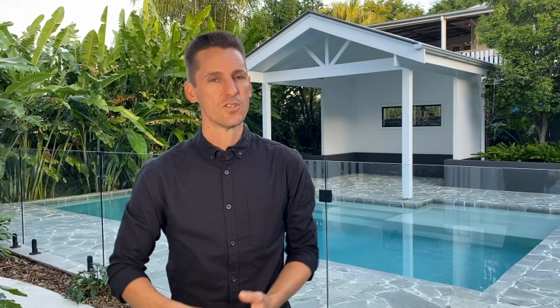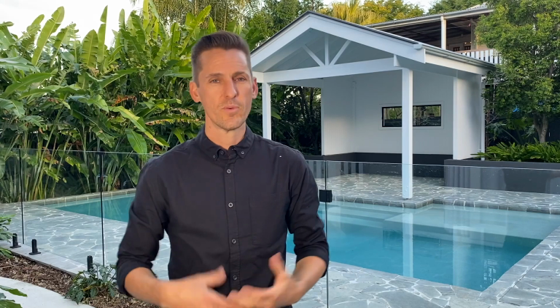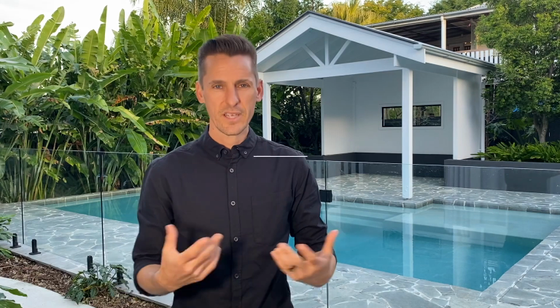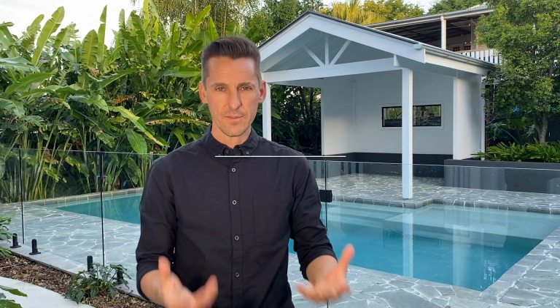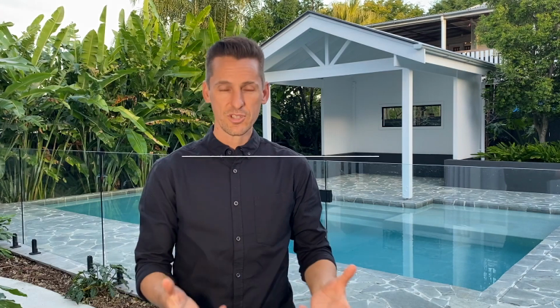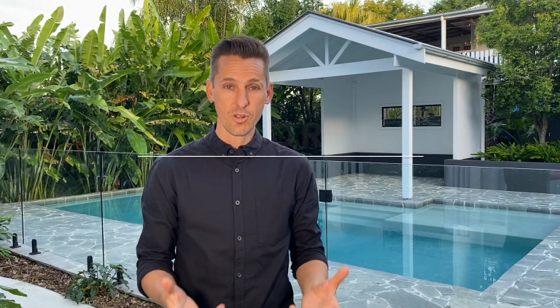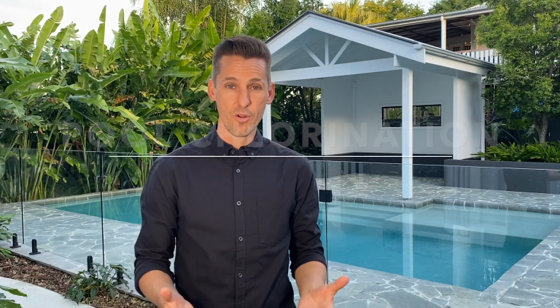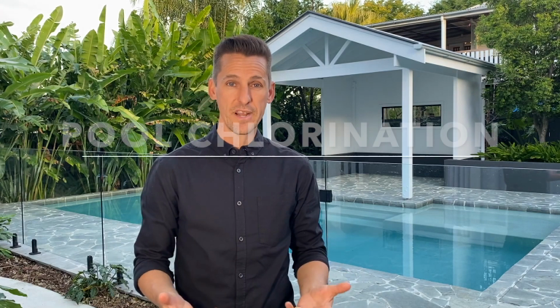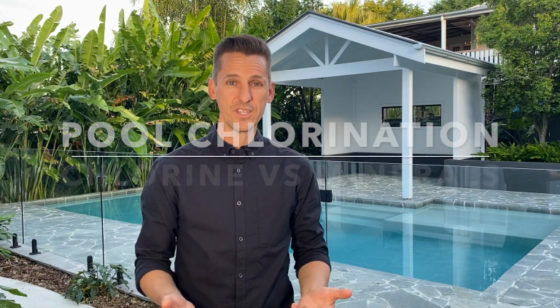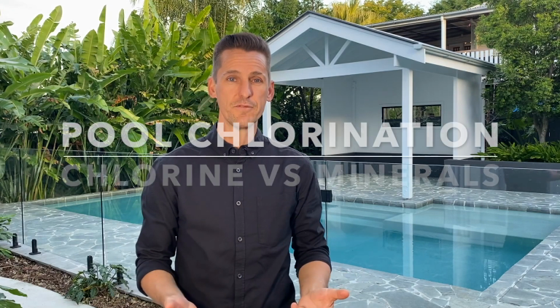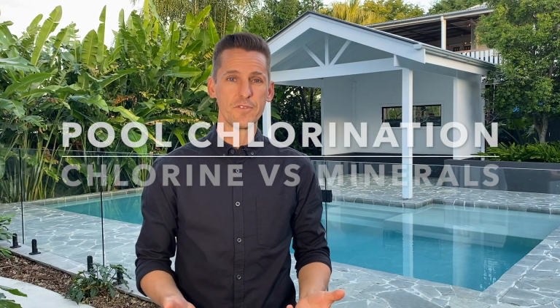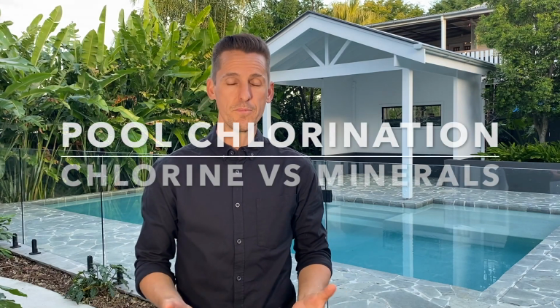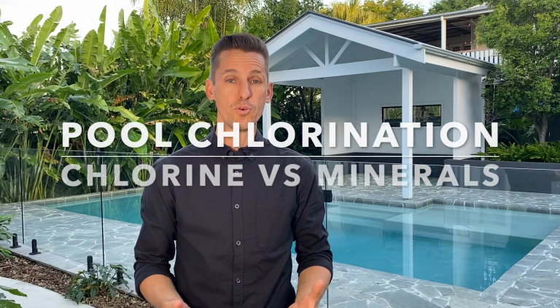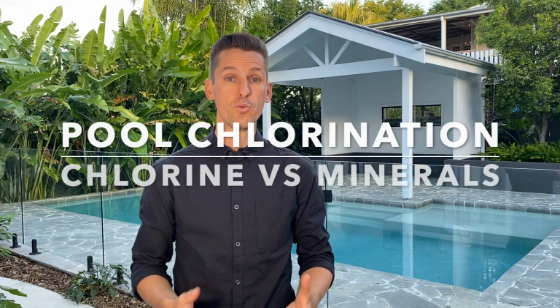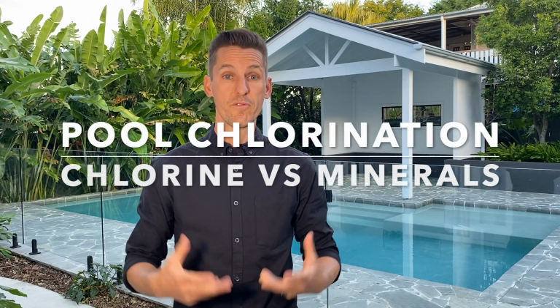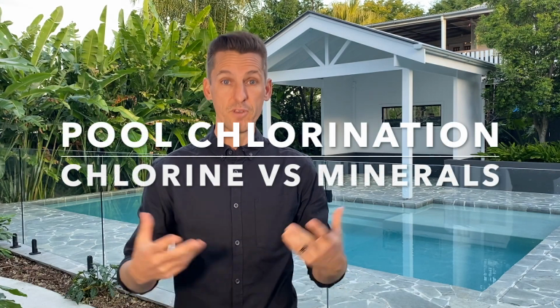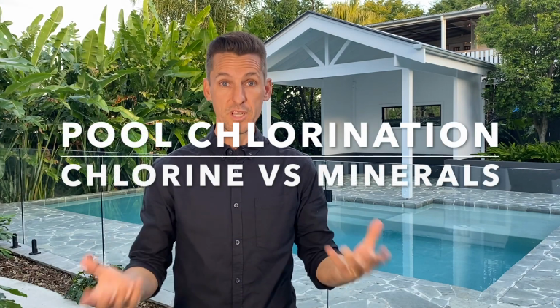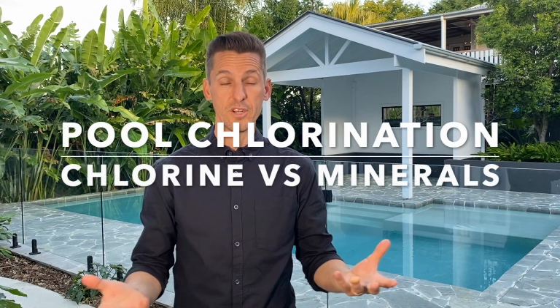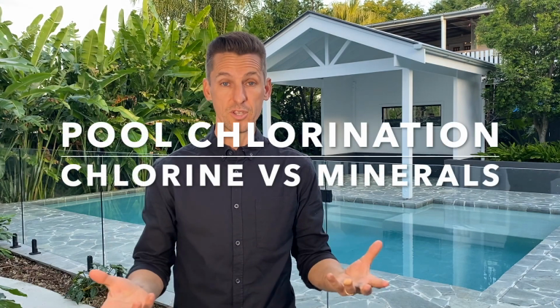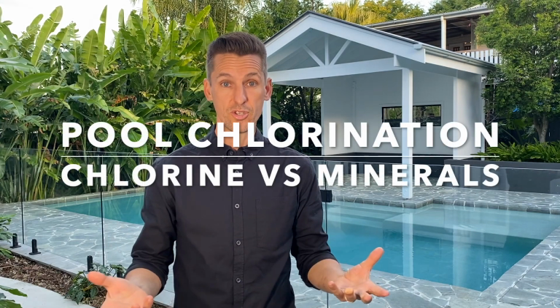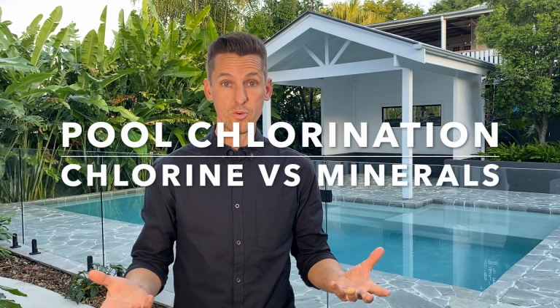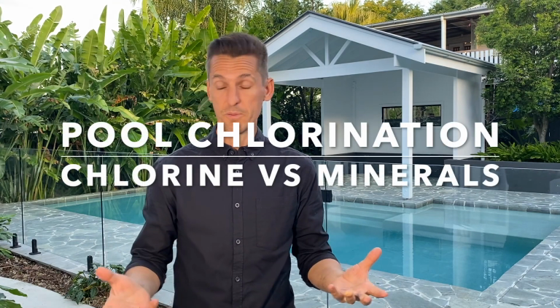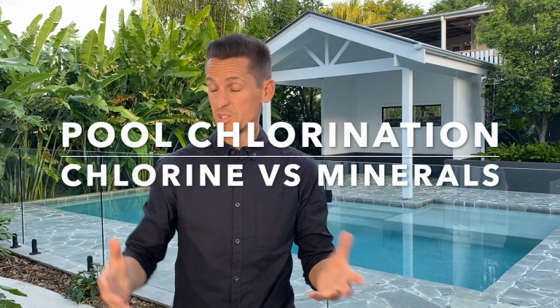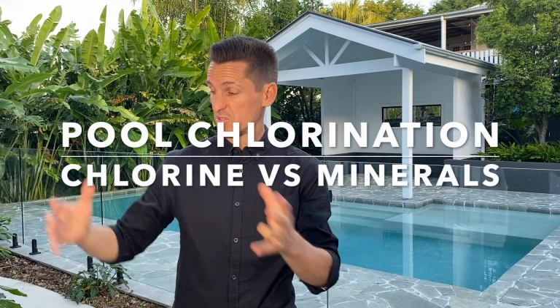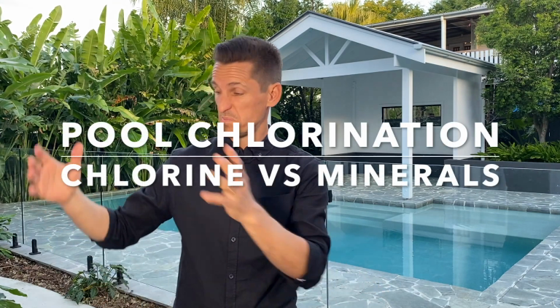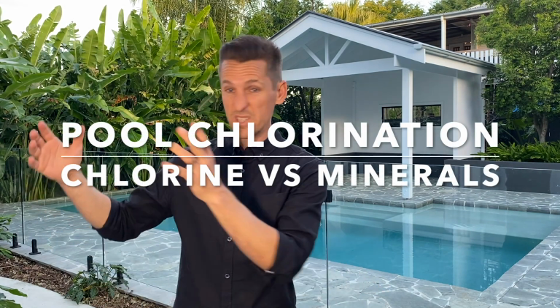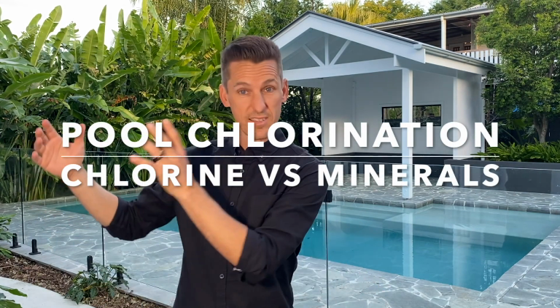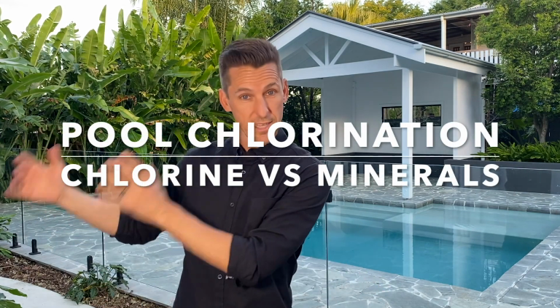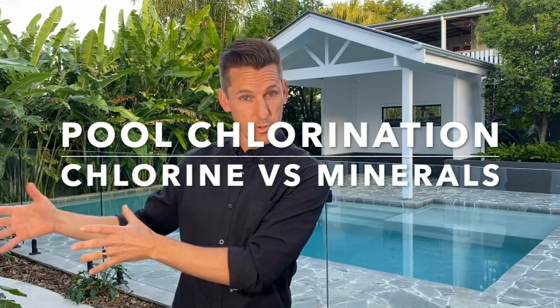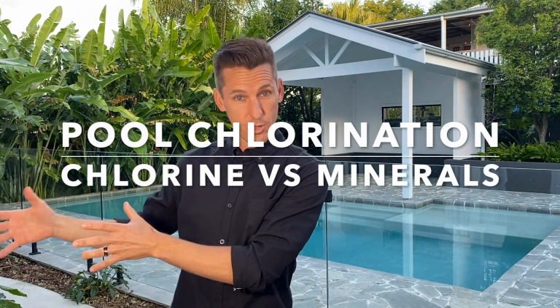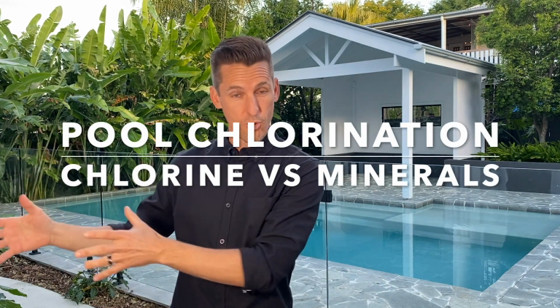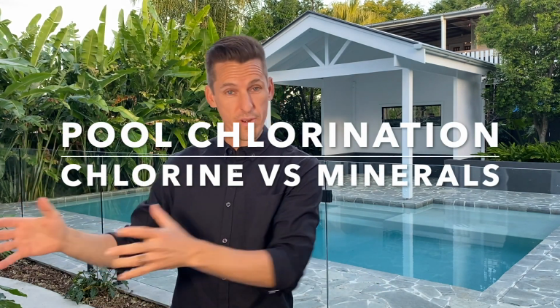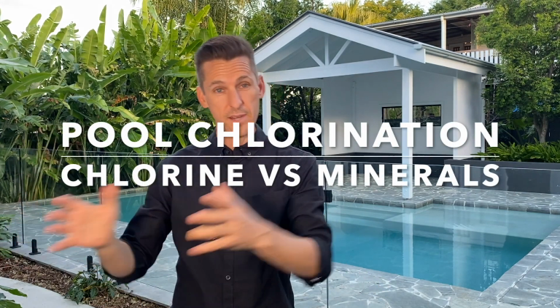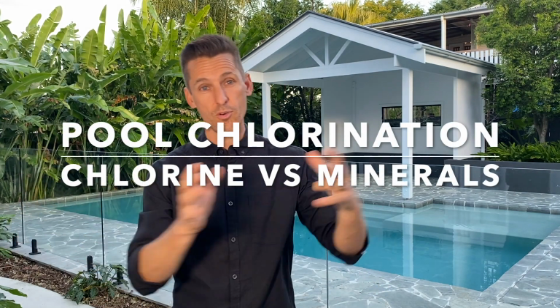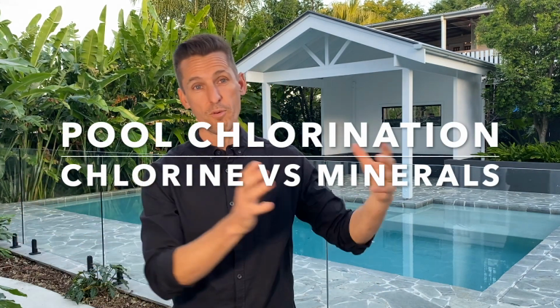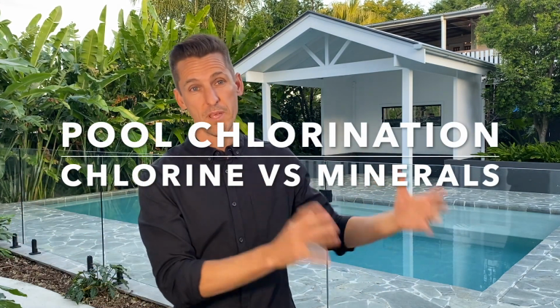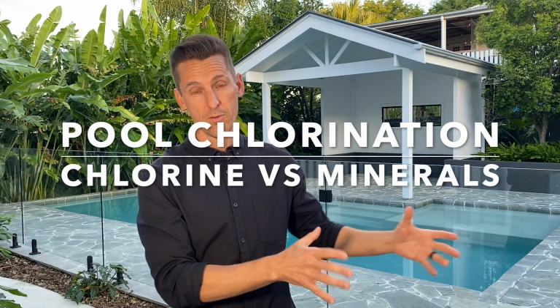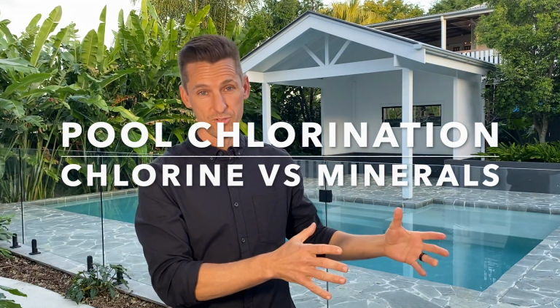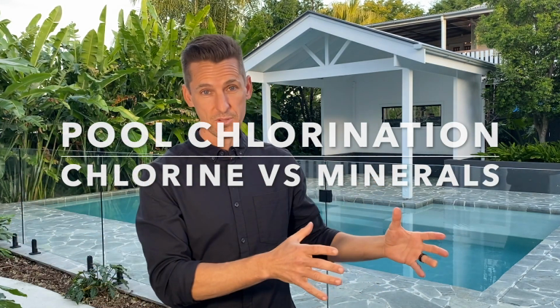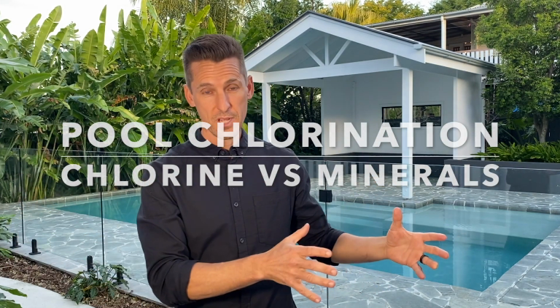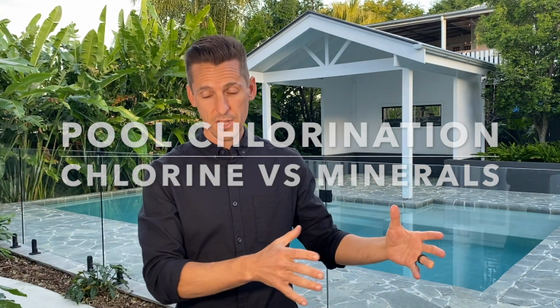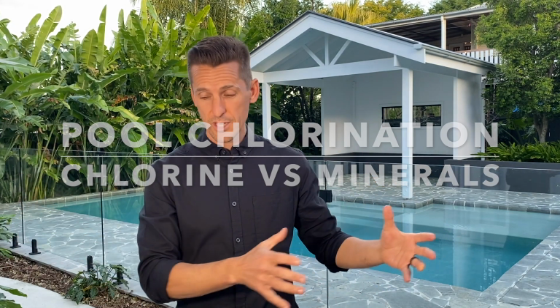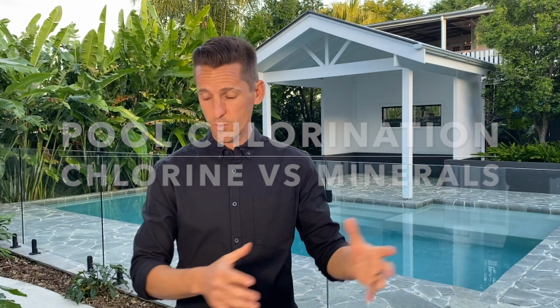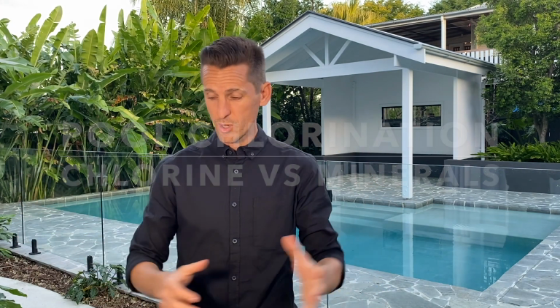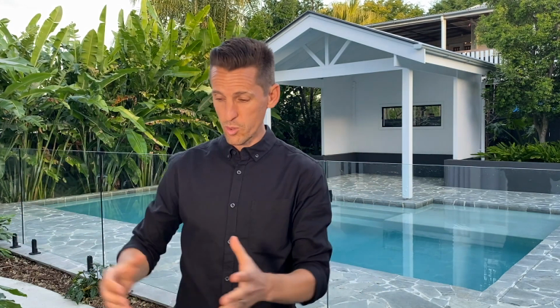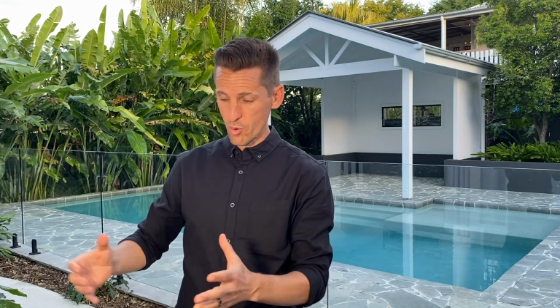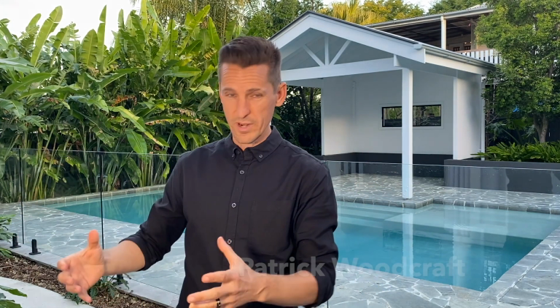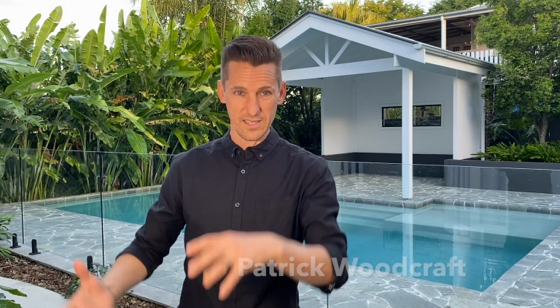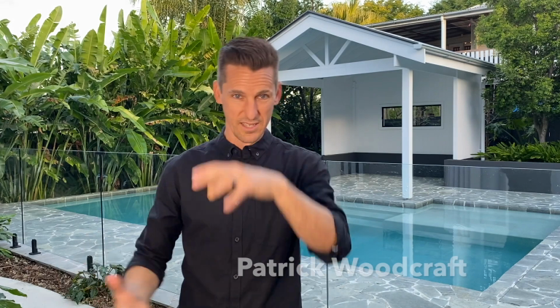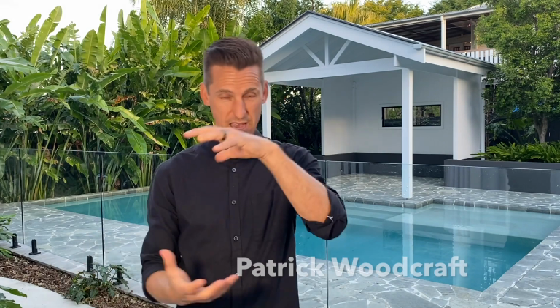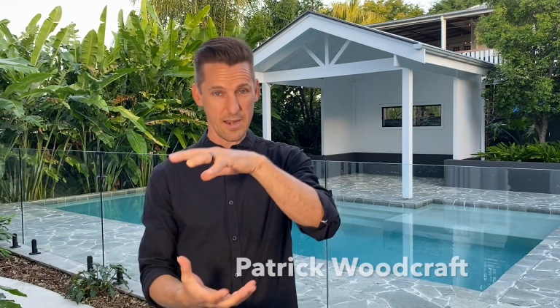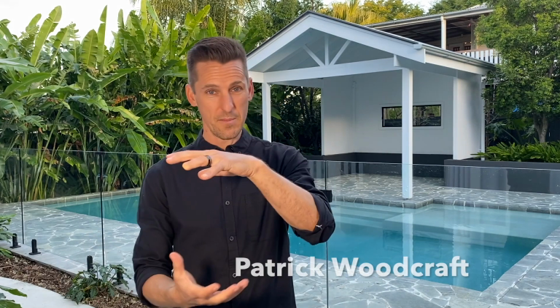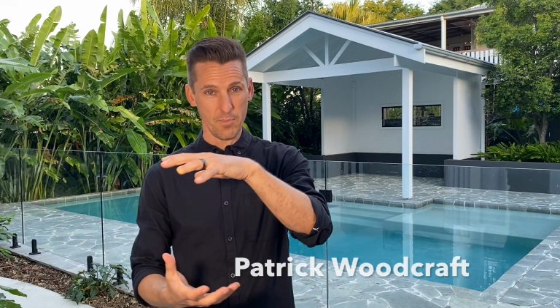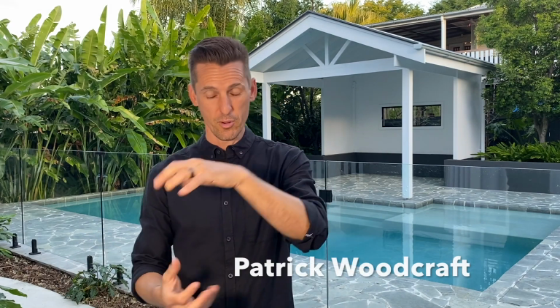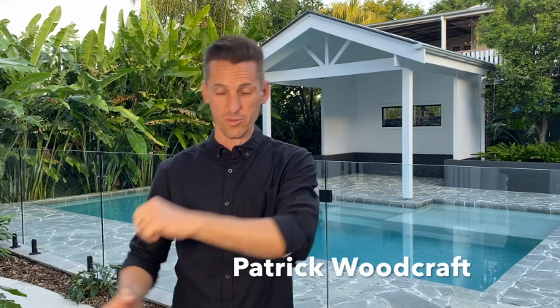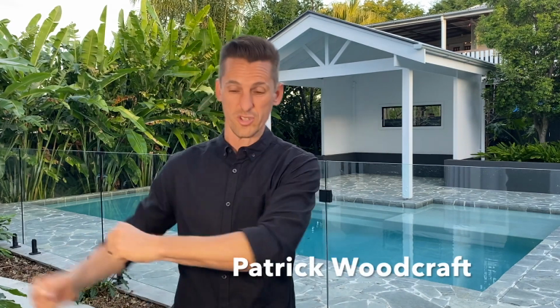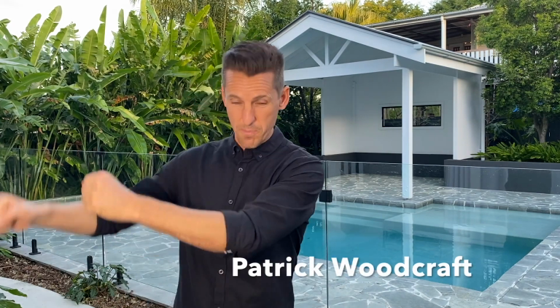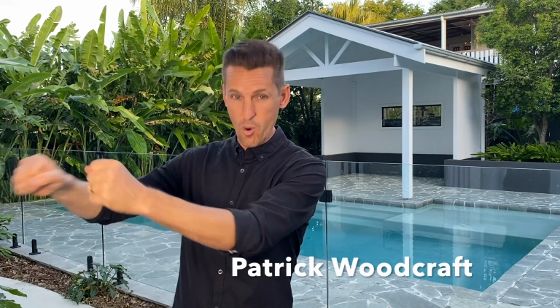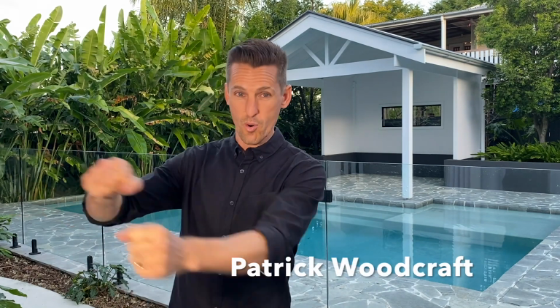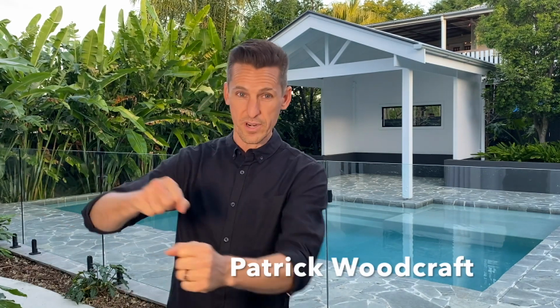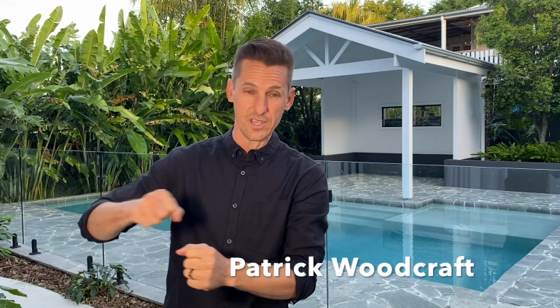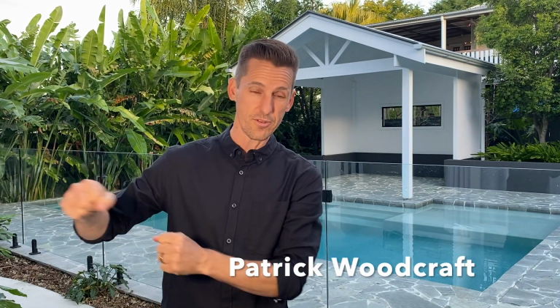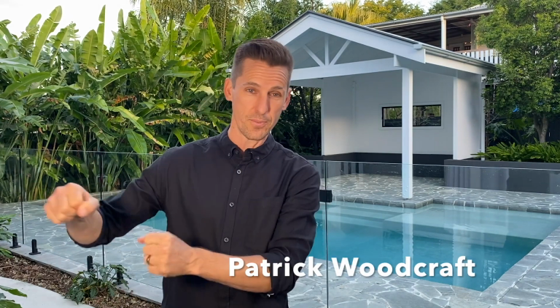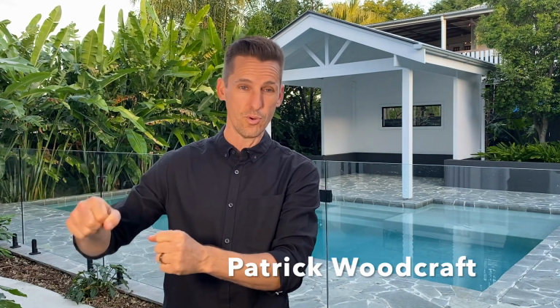When it comes to chlorination for your pool, we've really only got two options: liquid chlorine or minerals. Liquid chlorine you get in bottles and pour into the pool.